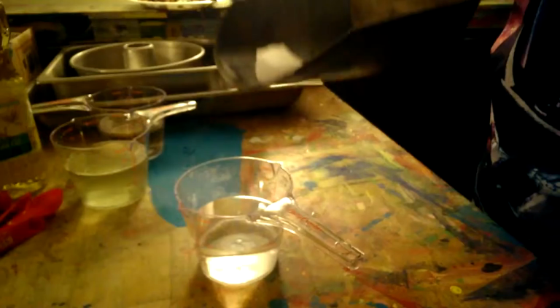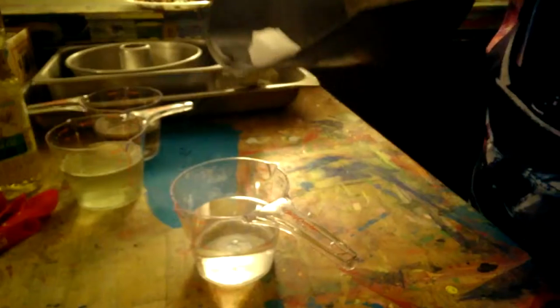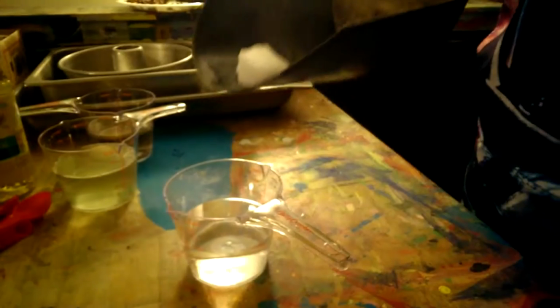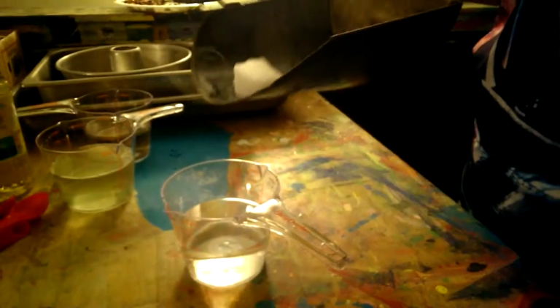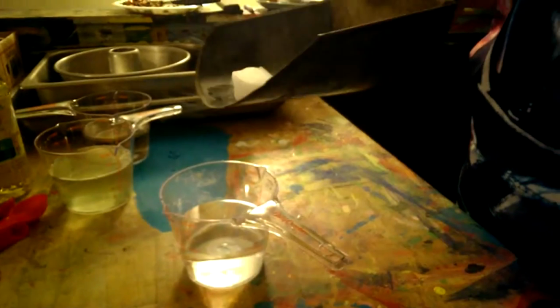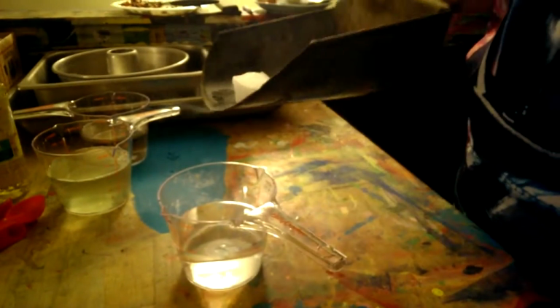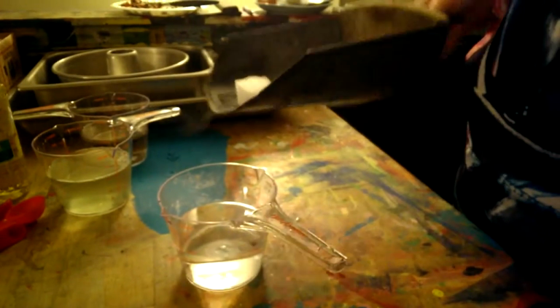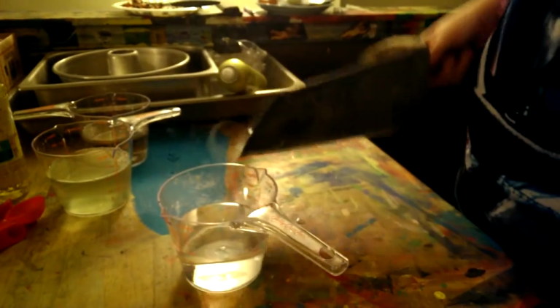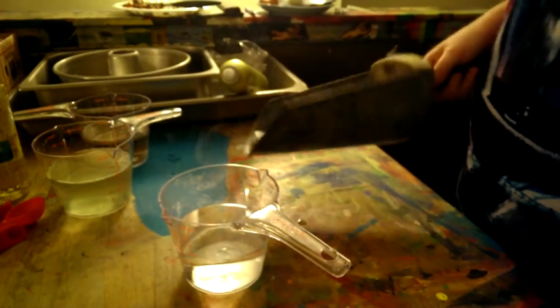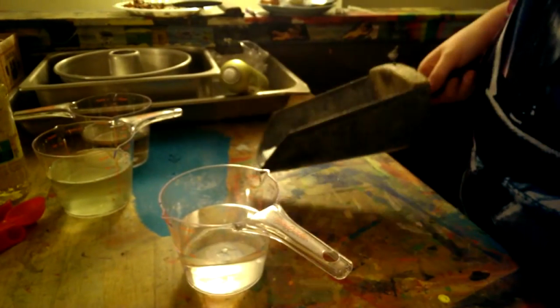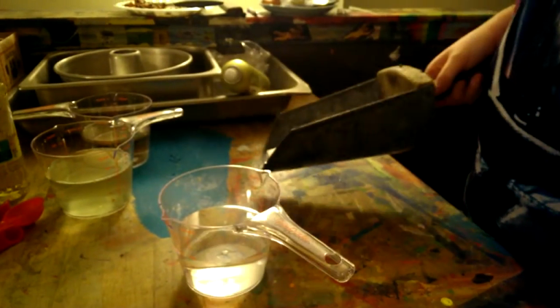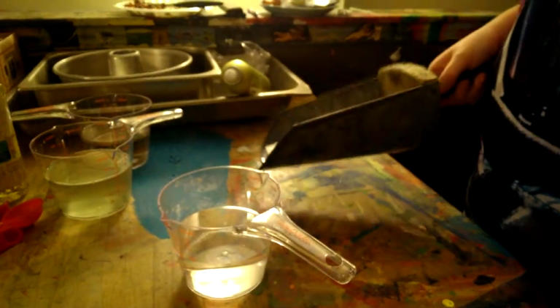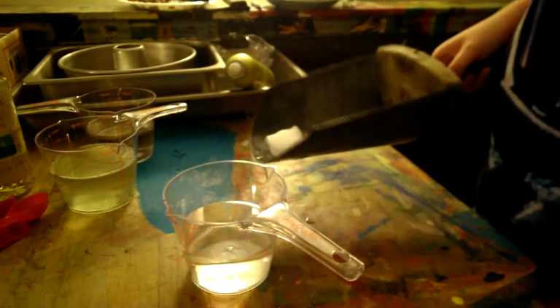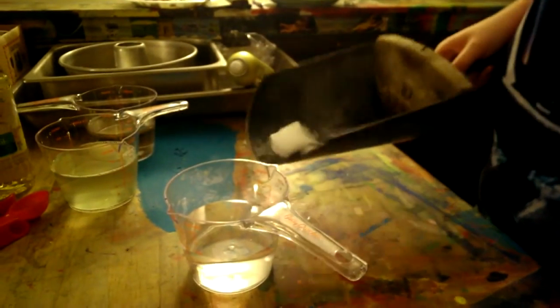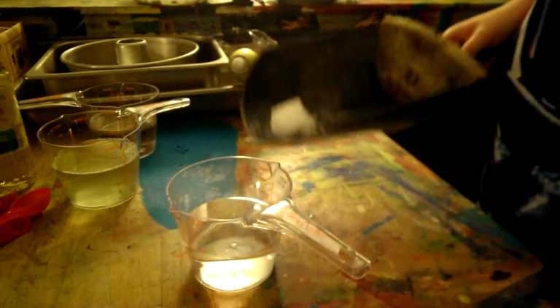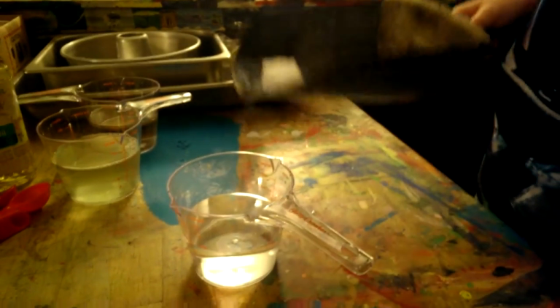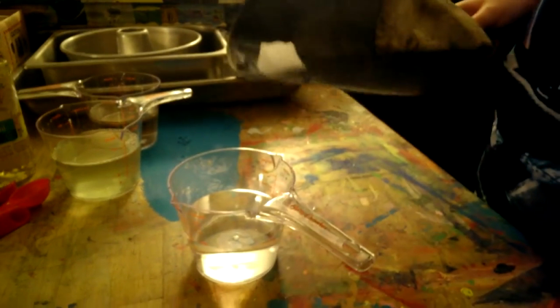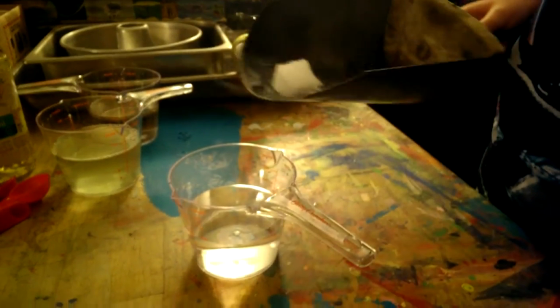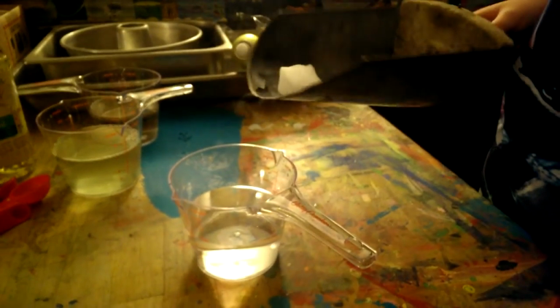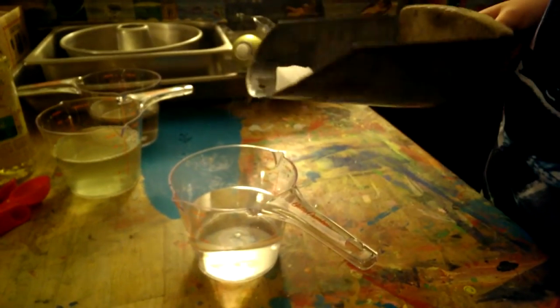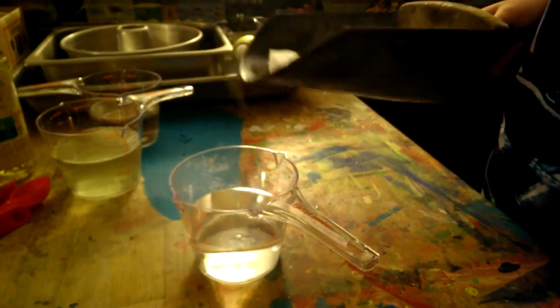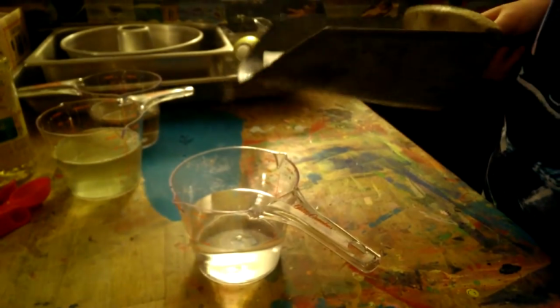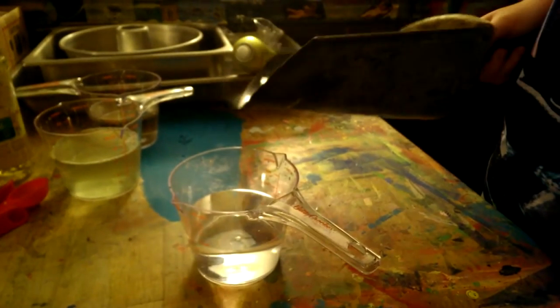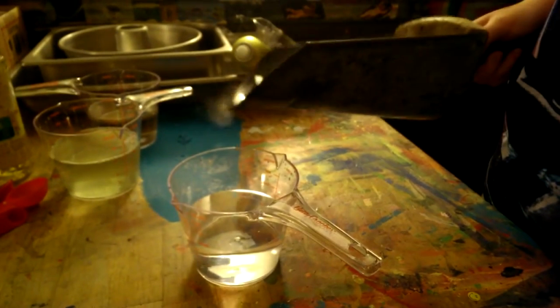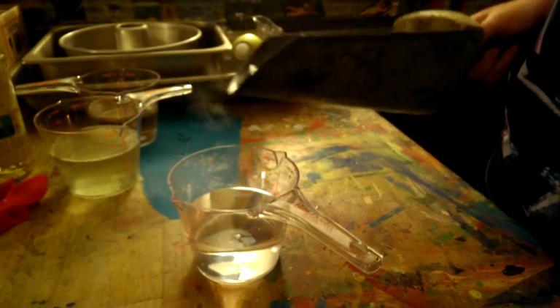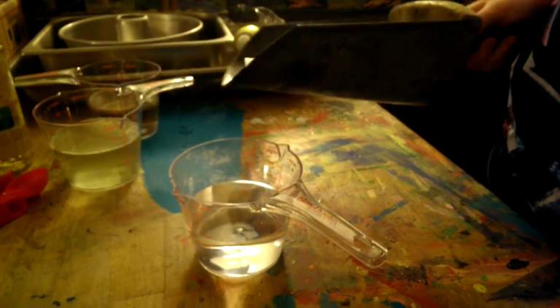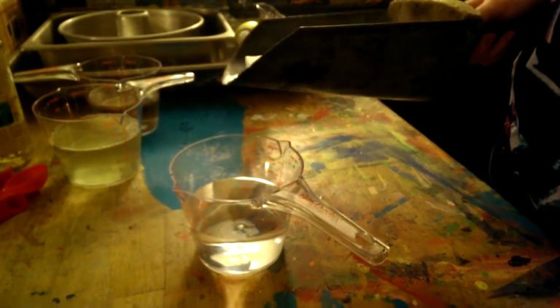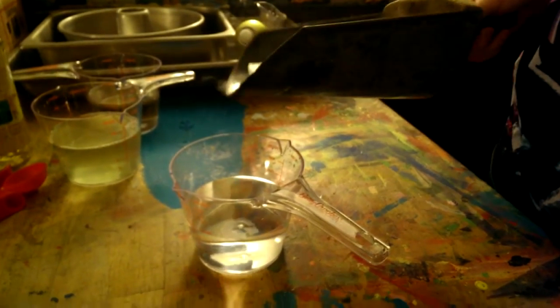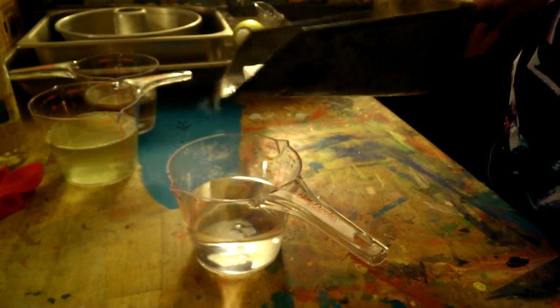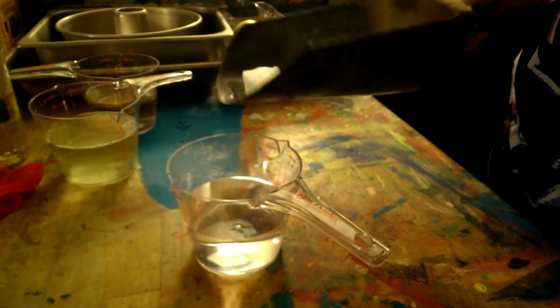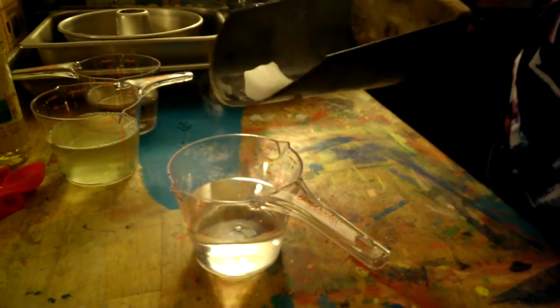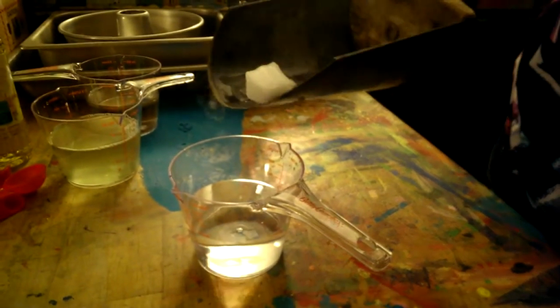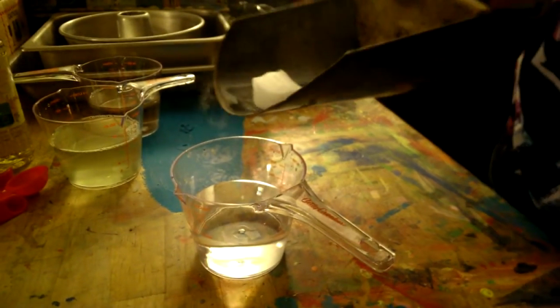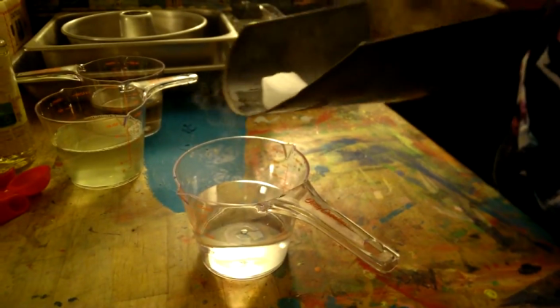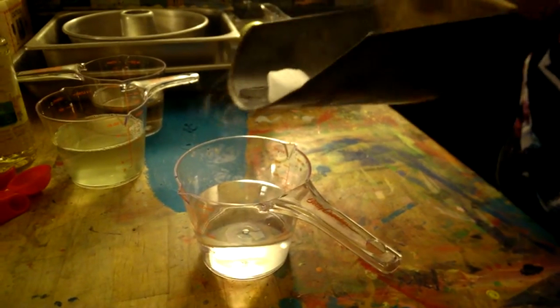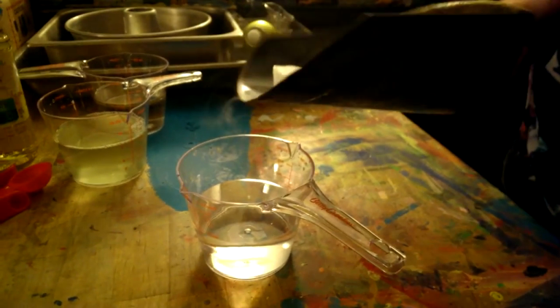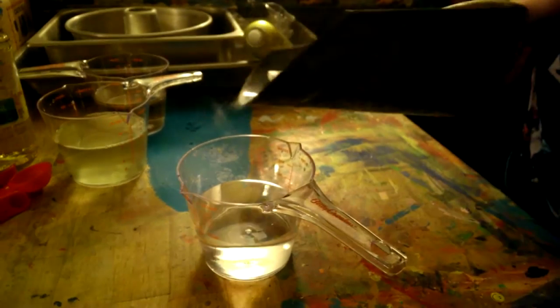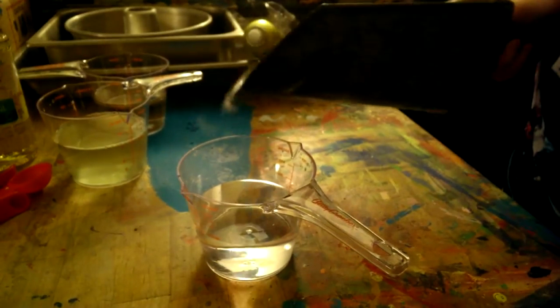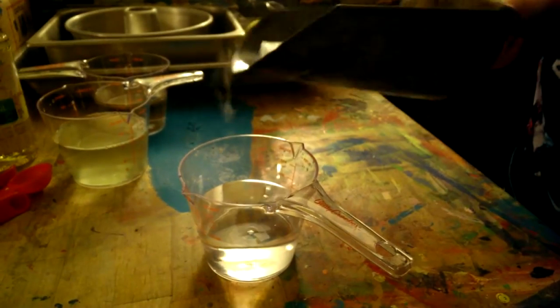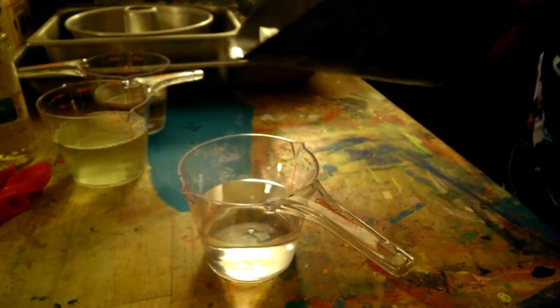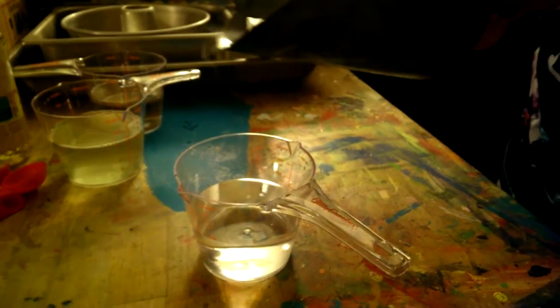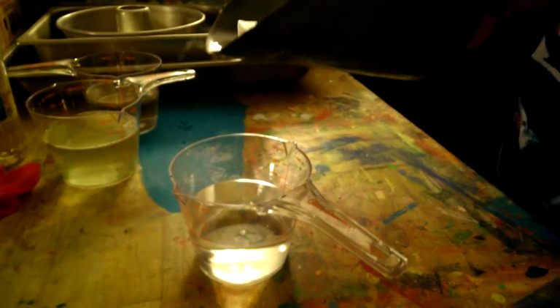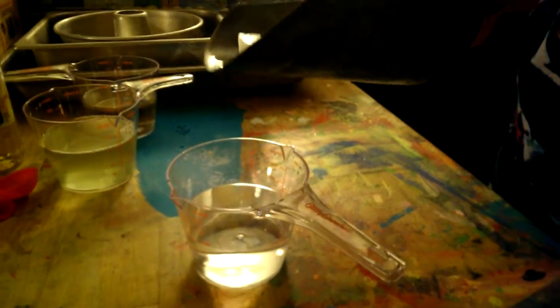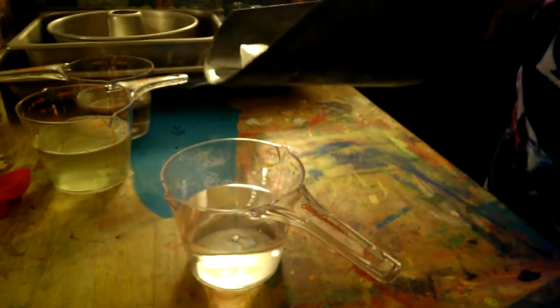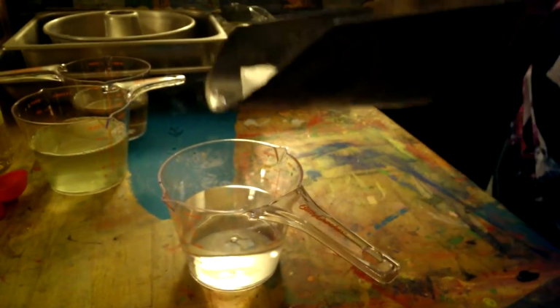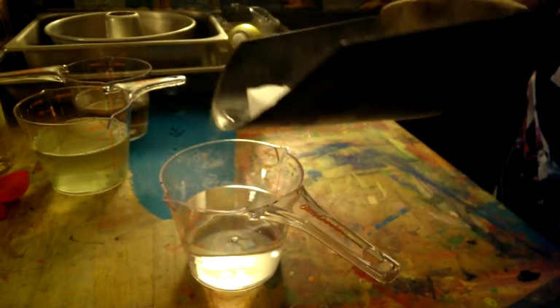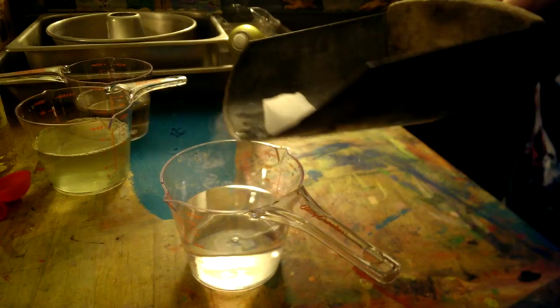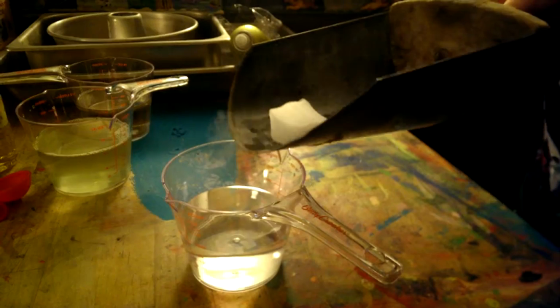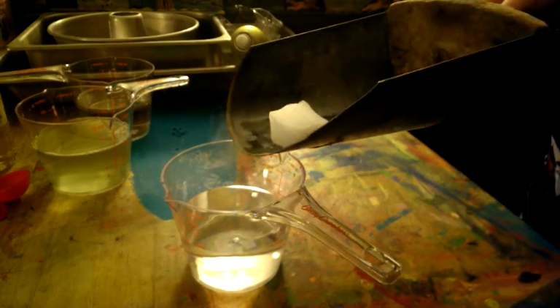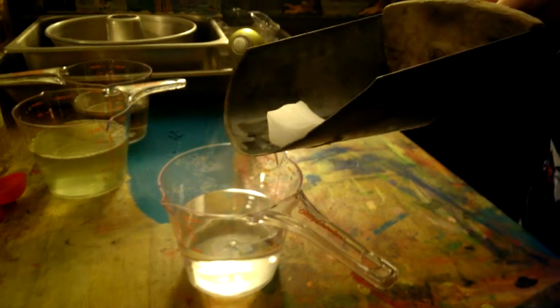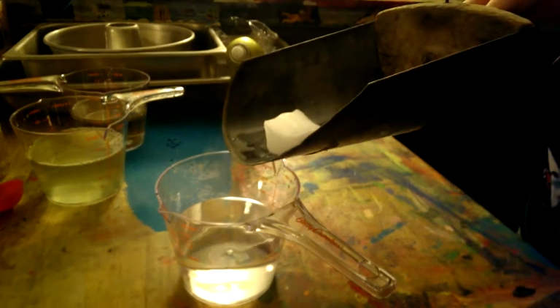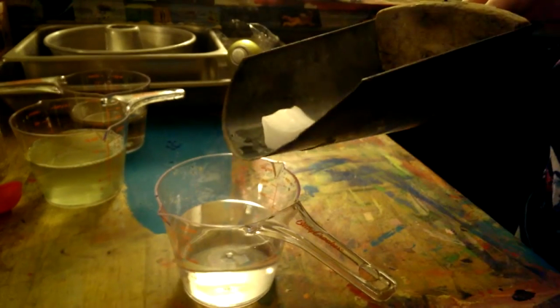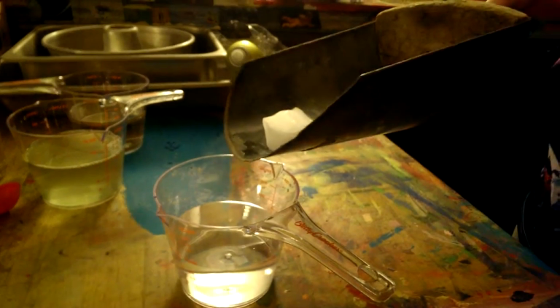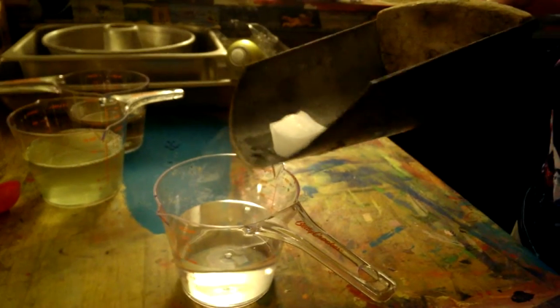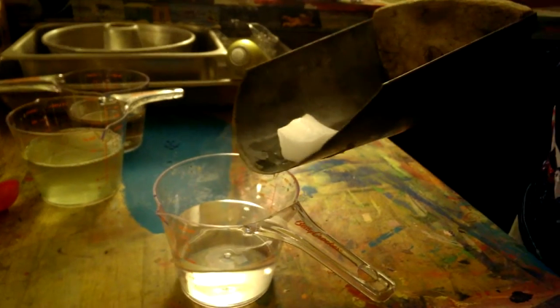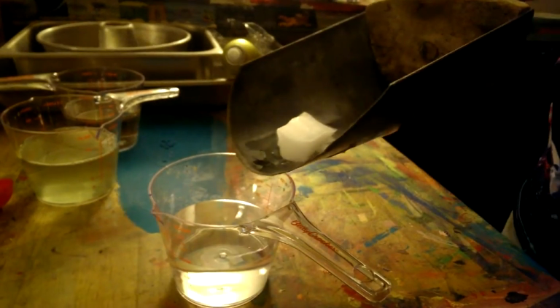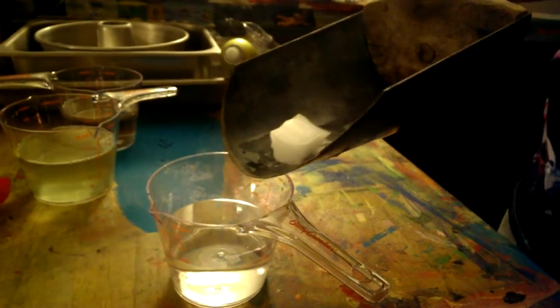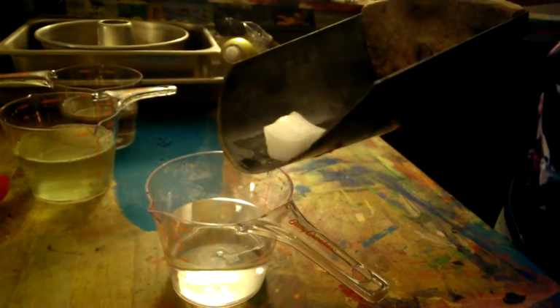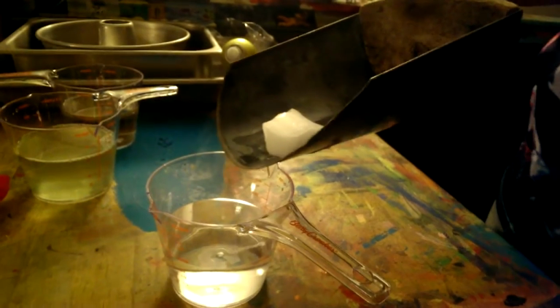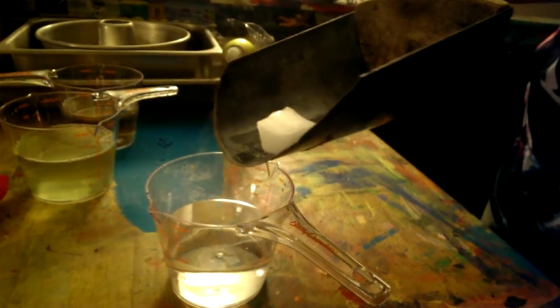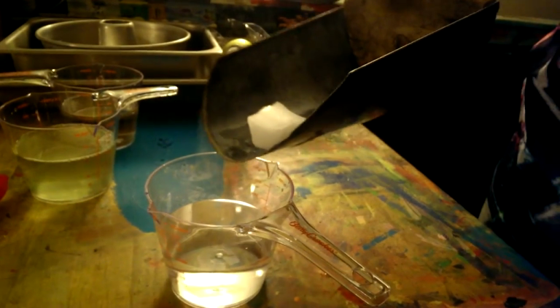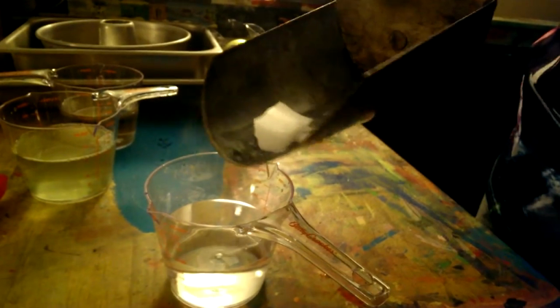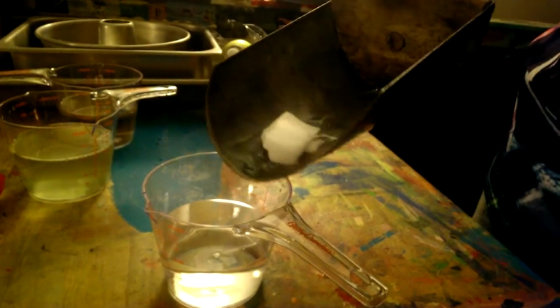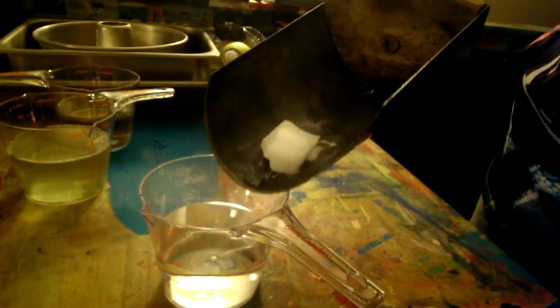Wait, hold on. Okay, no, it's okay. Science experiment. Just pouring dry ice into some water. Yeah, let's do this.